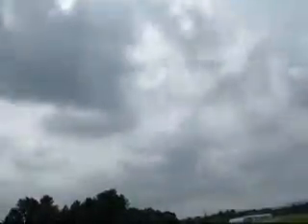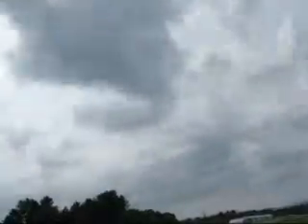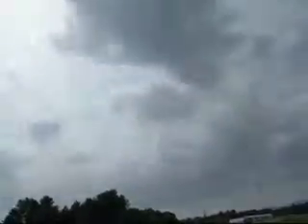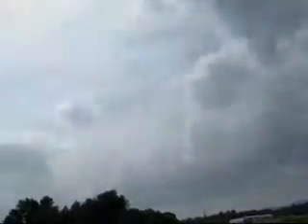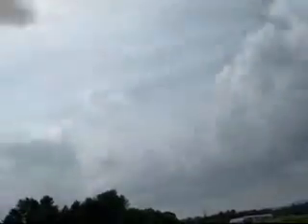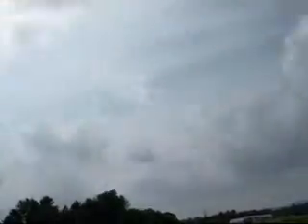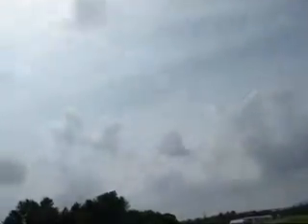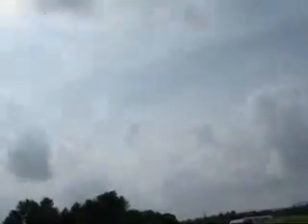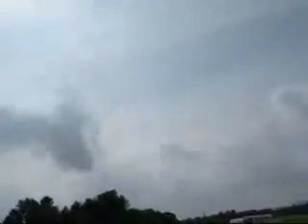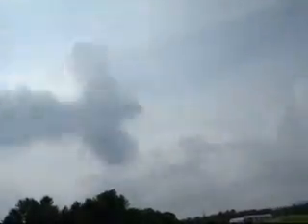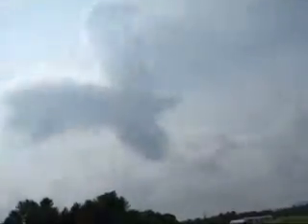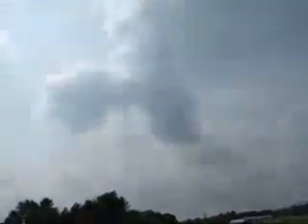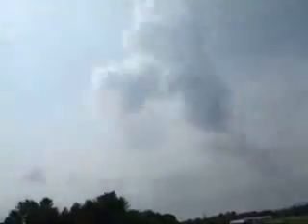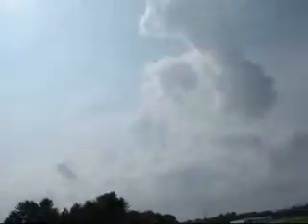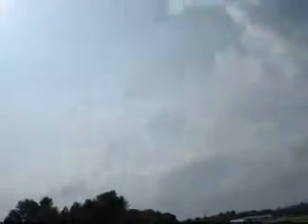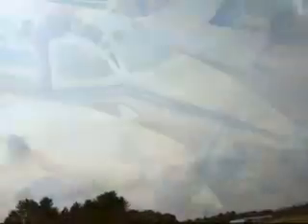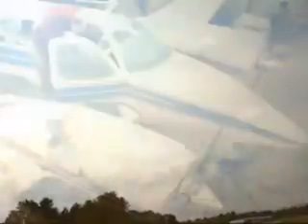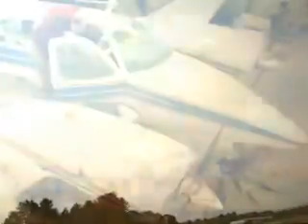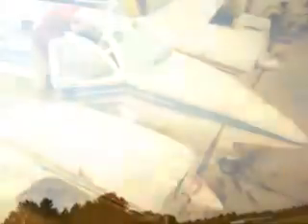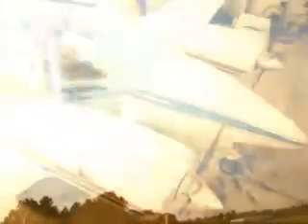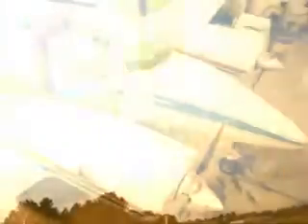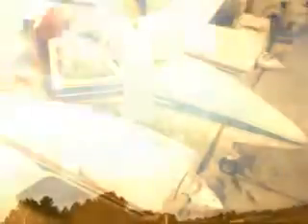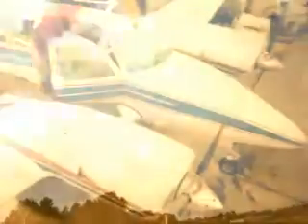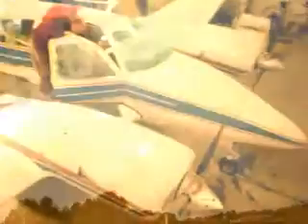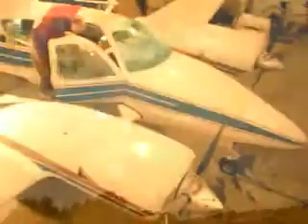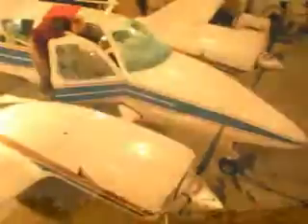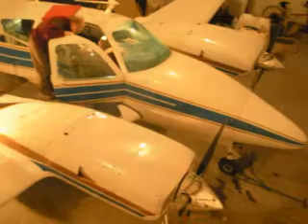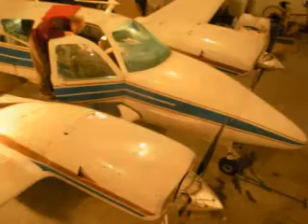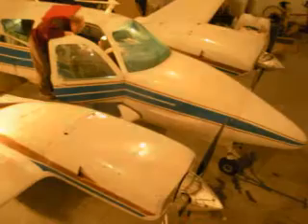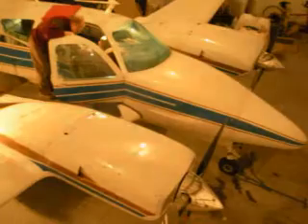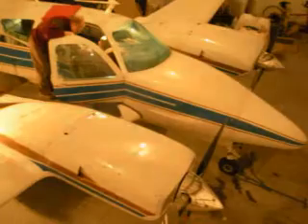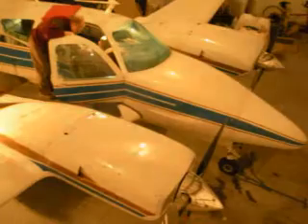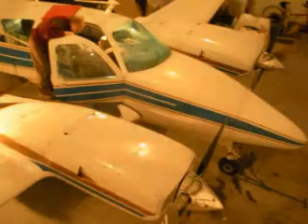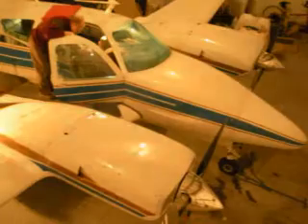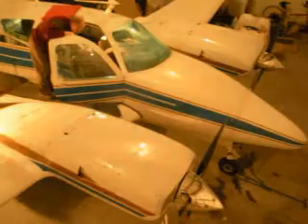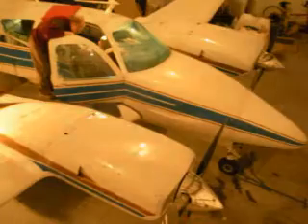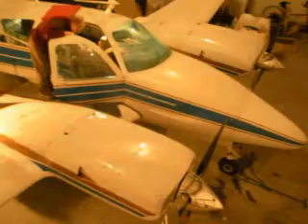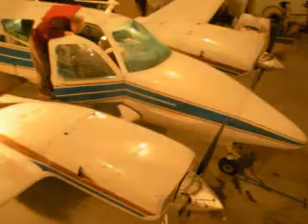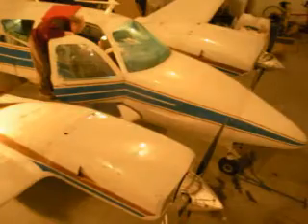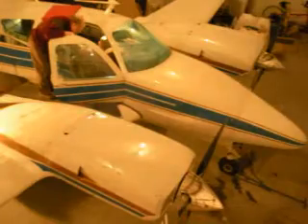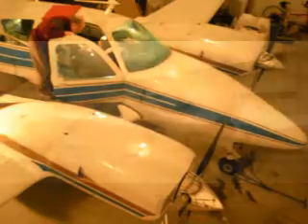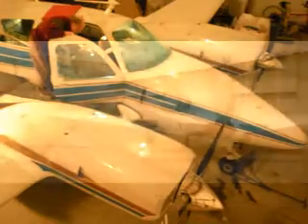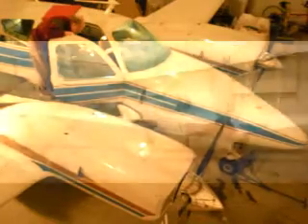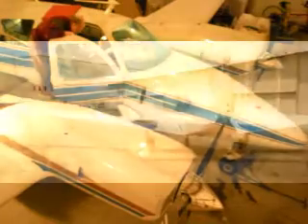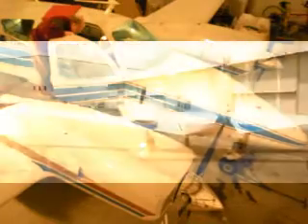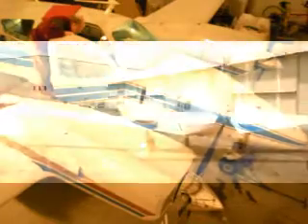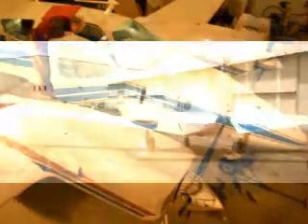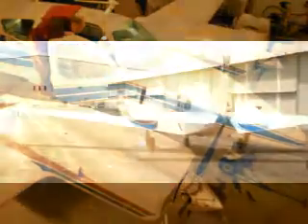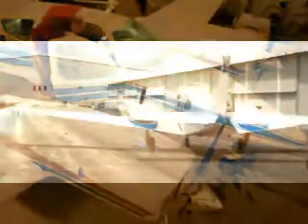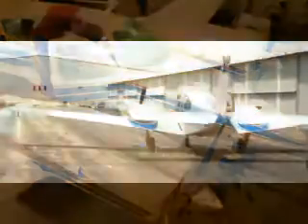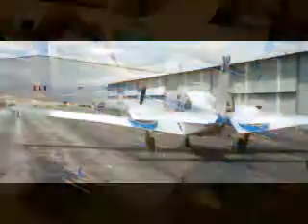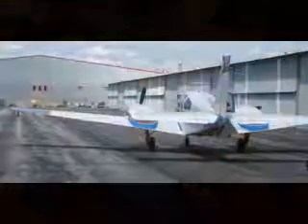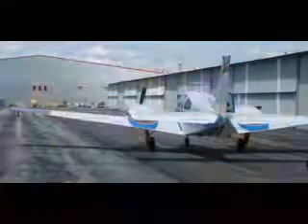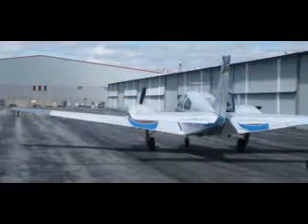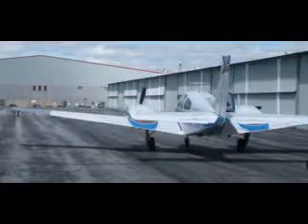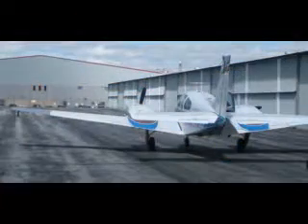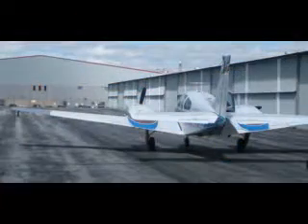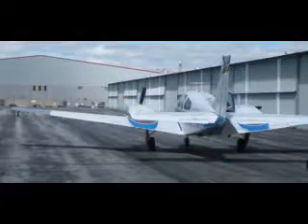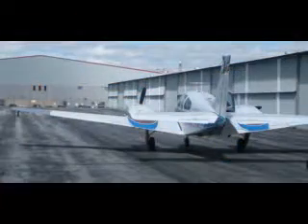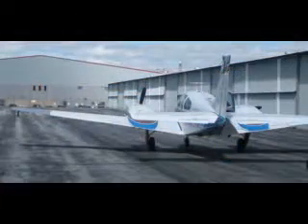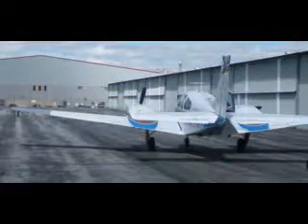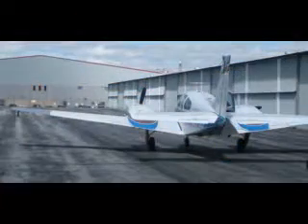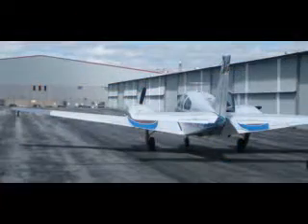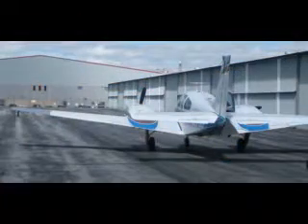When we think of an airplane, we usually think of a complex machine with lots of moving parts.